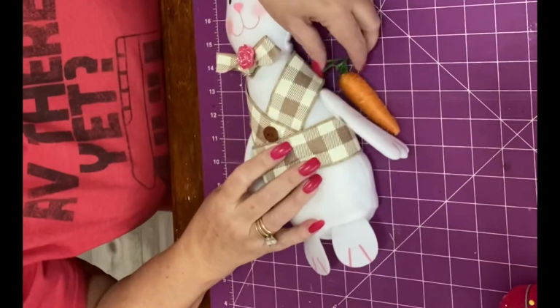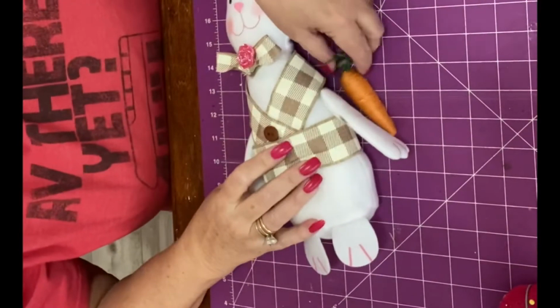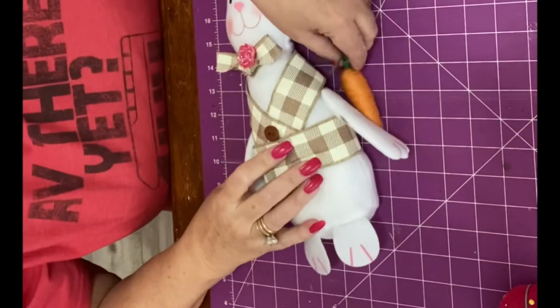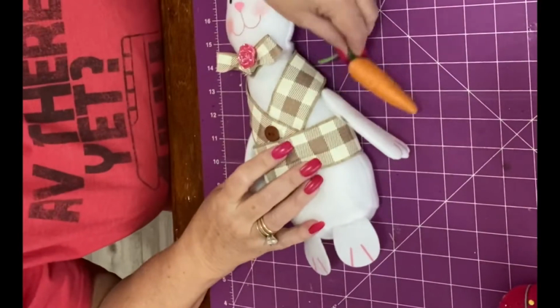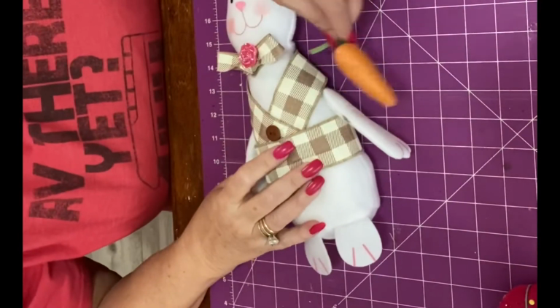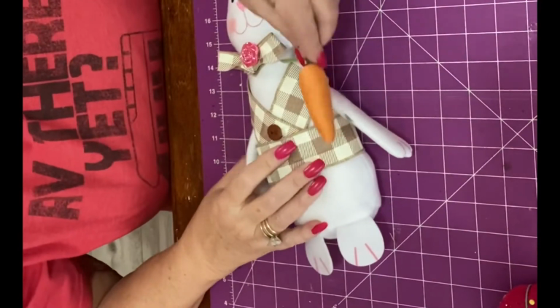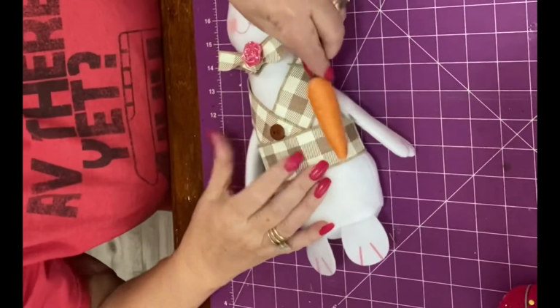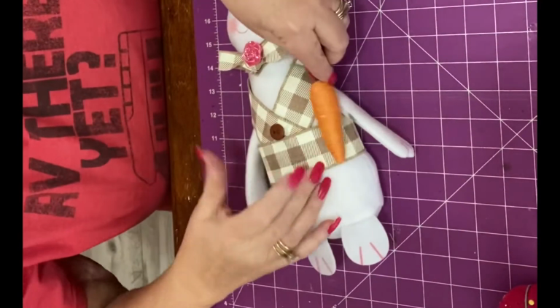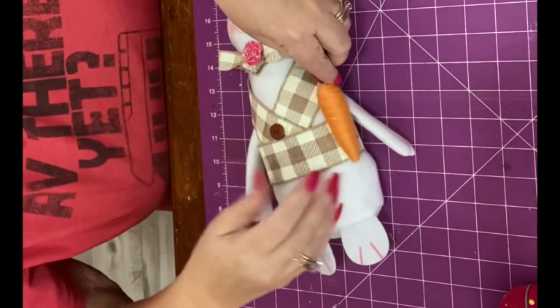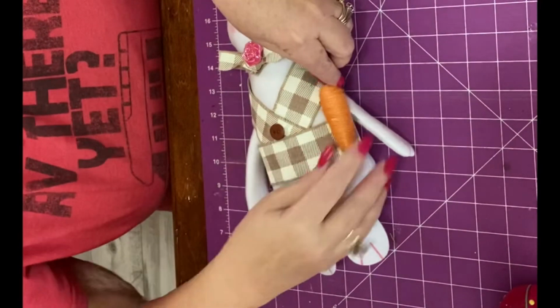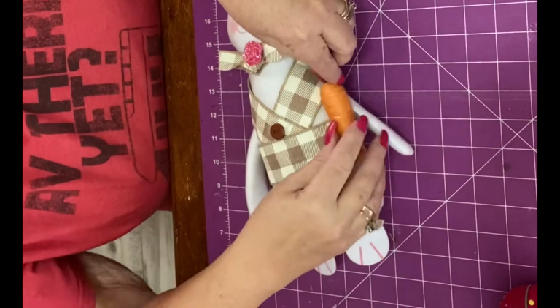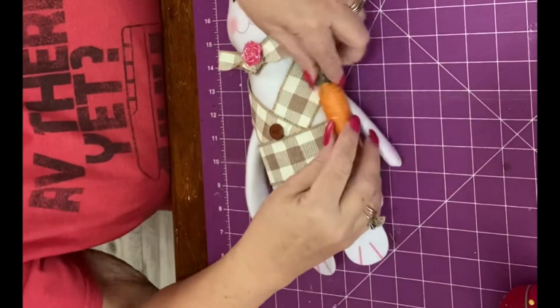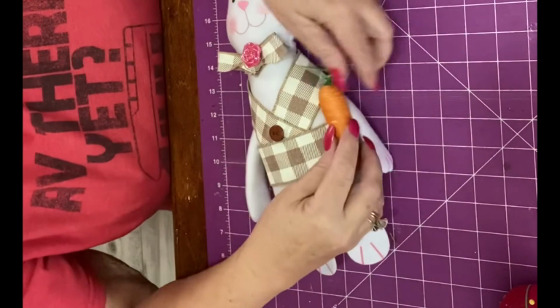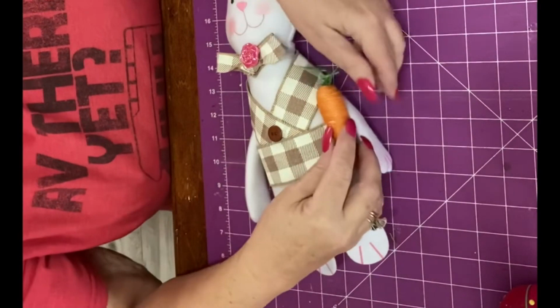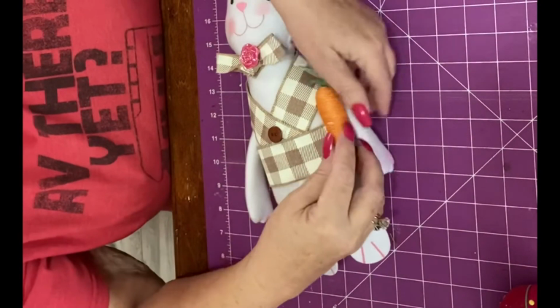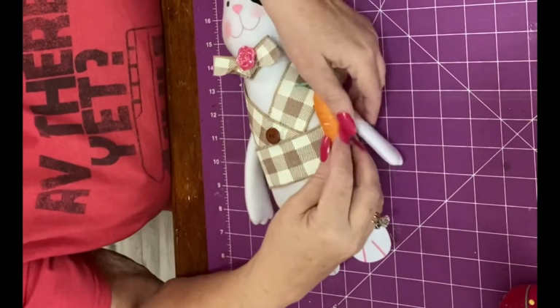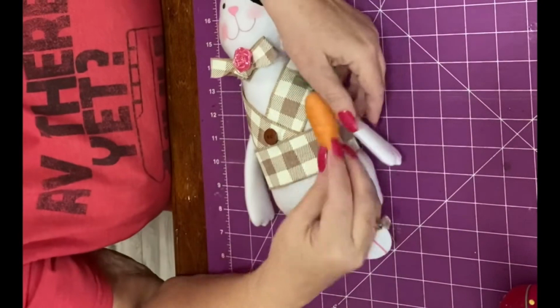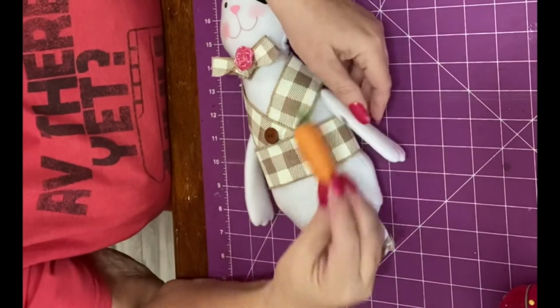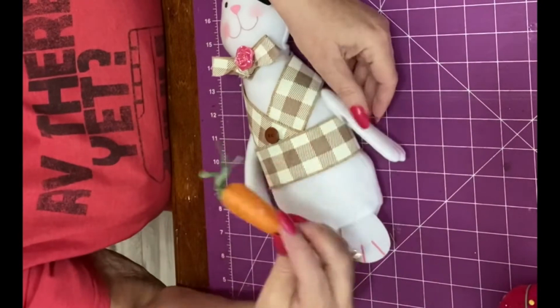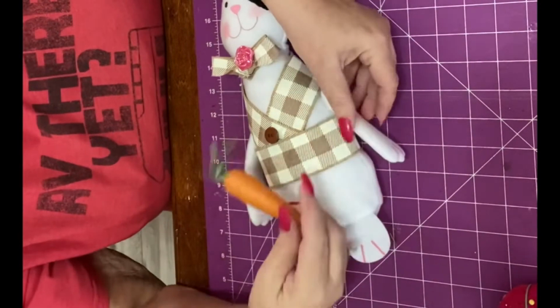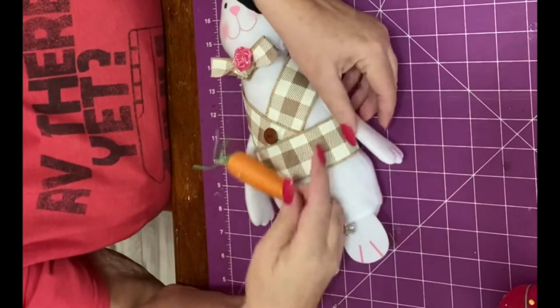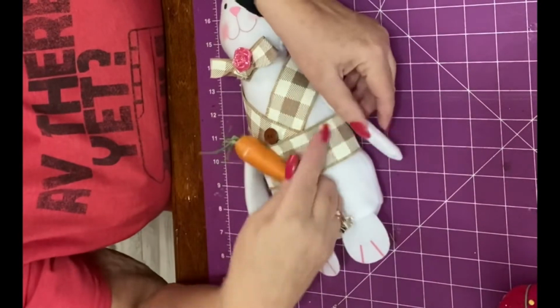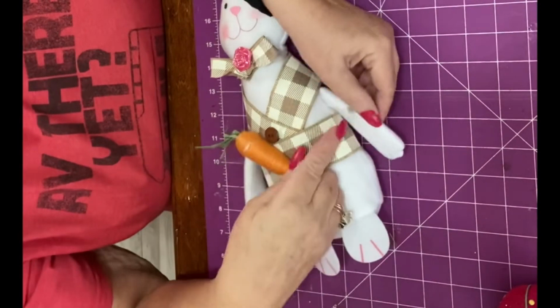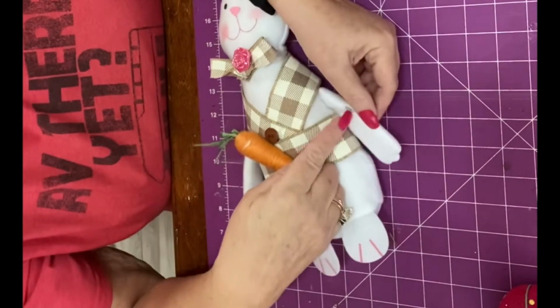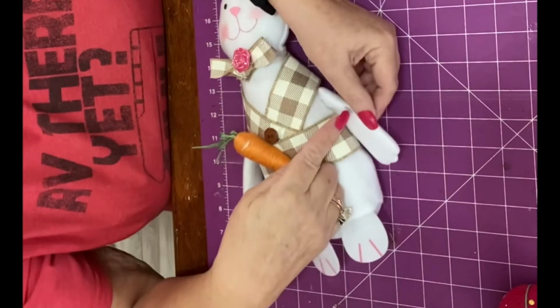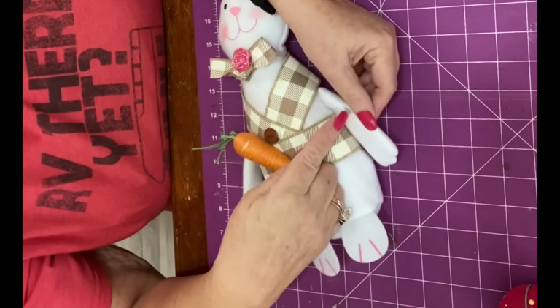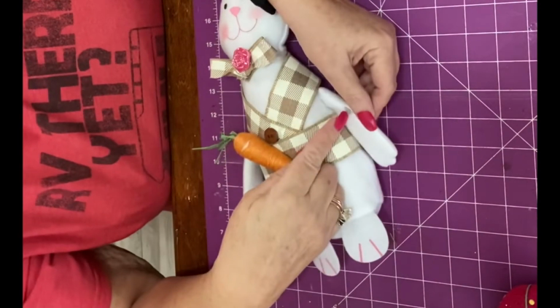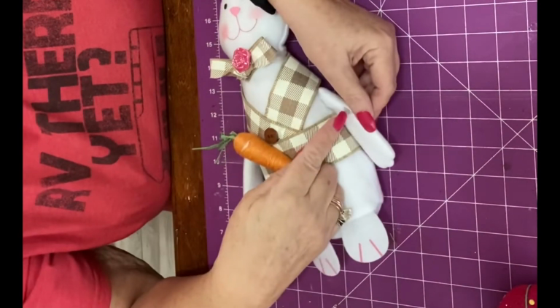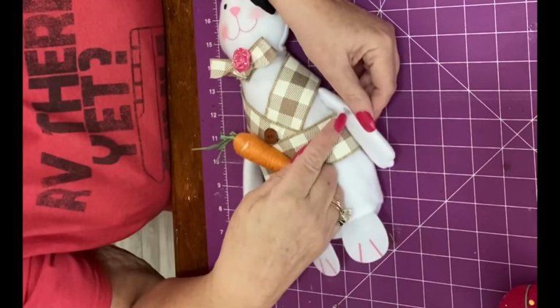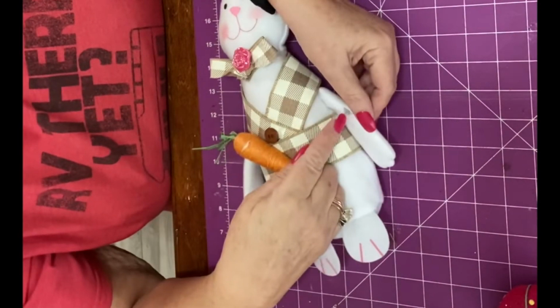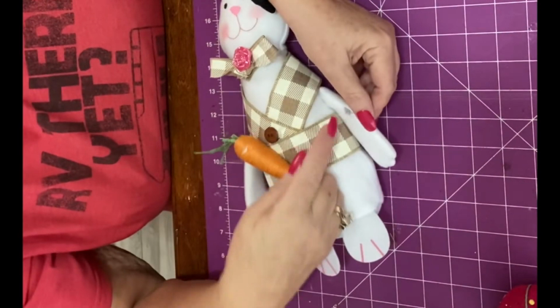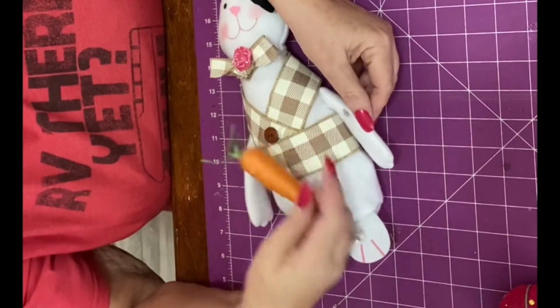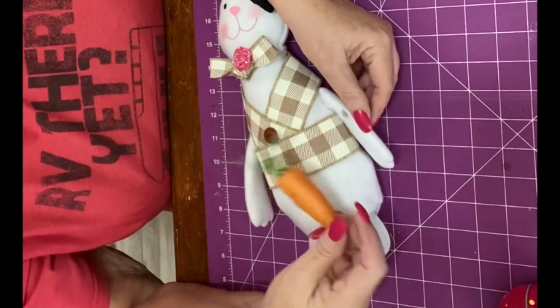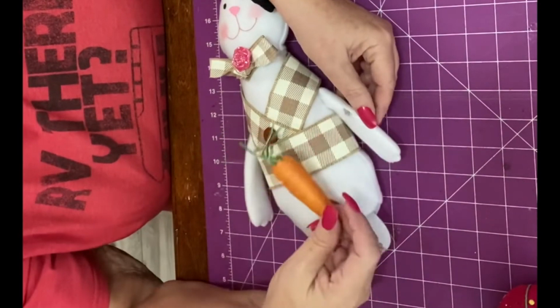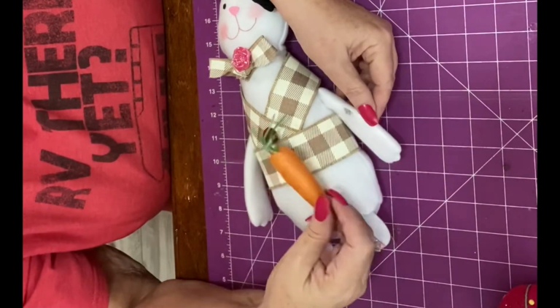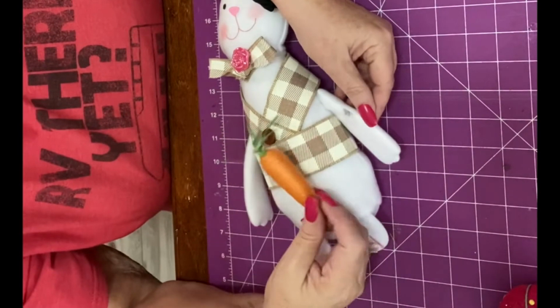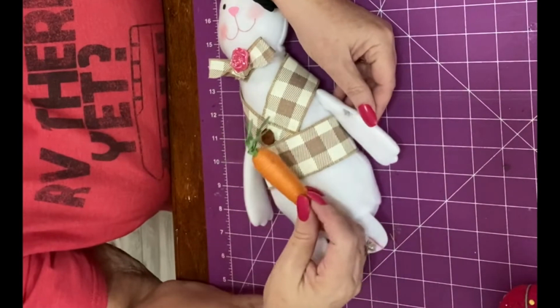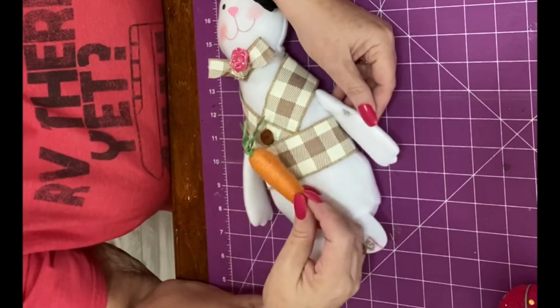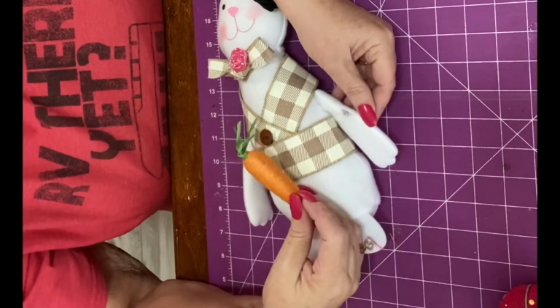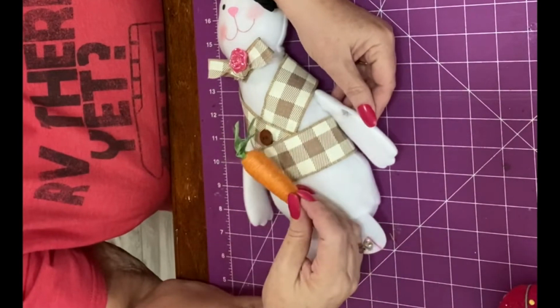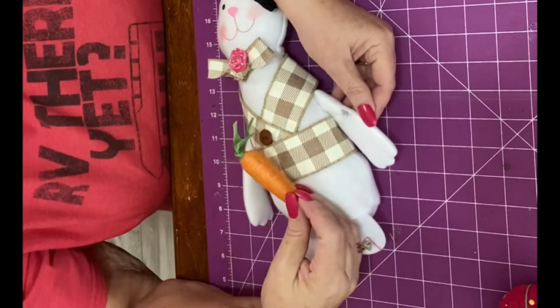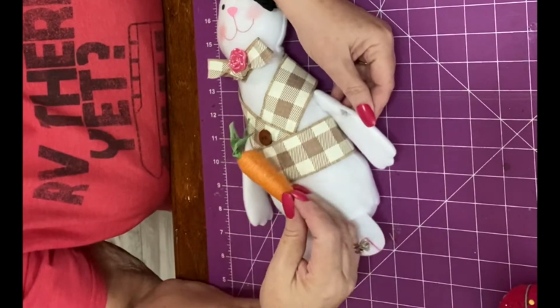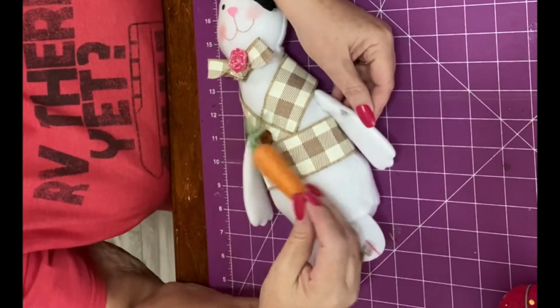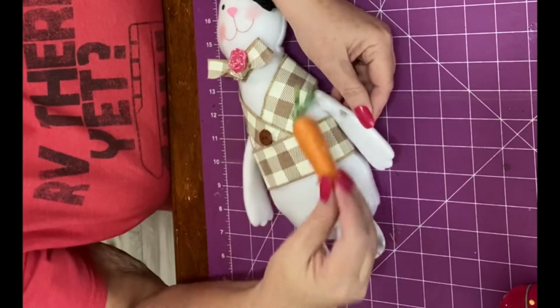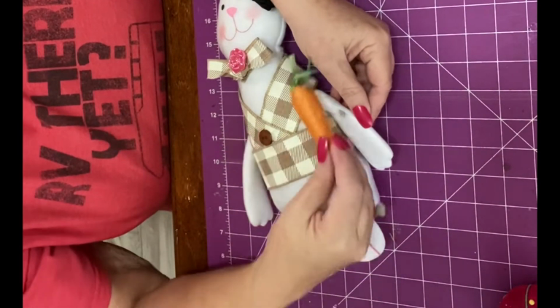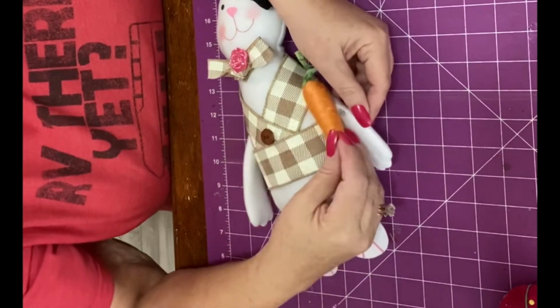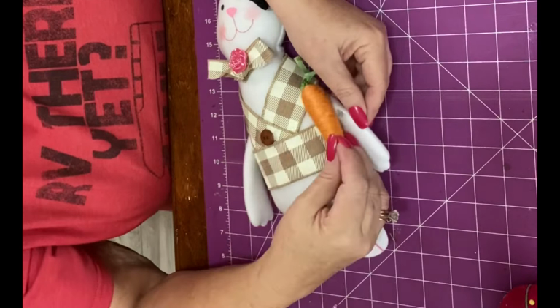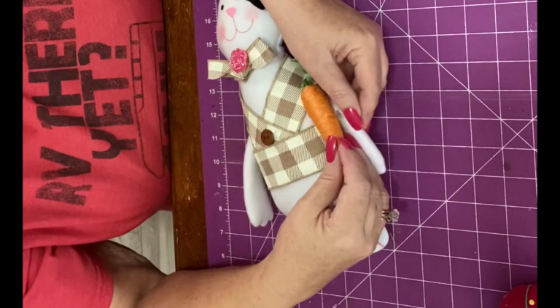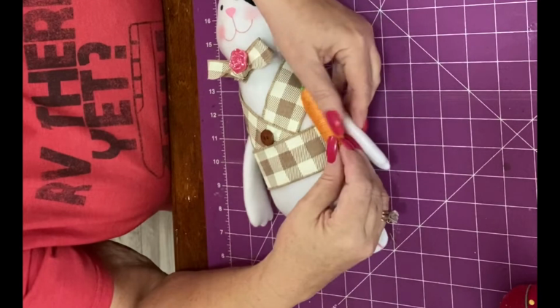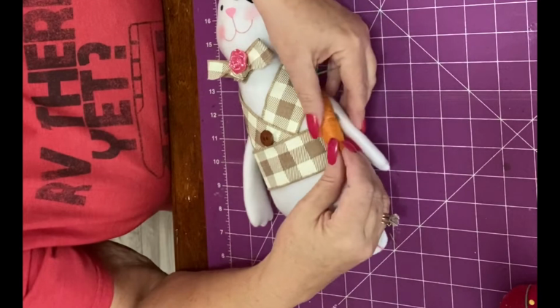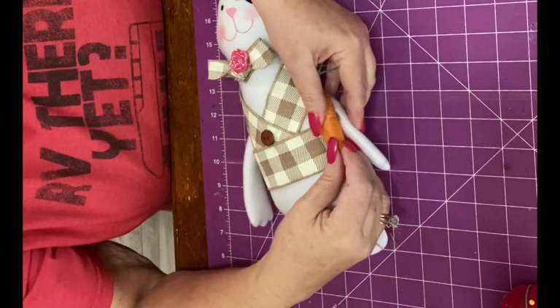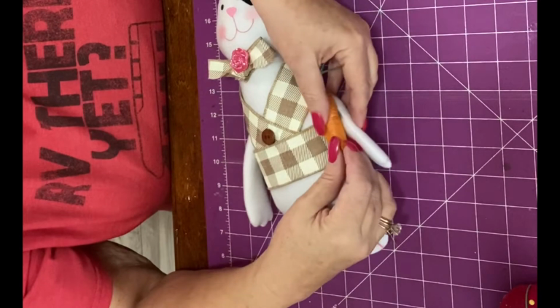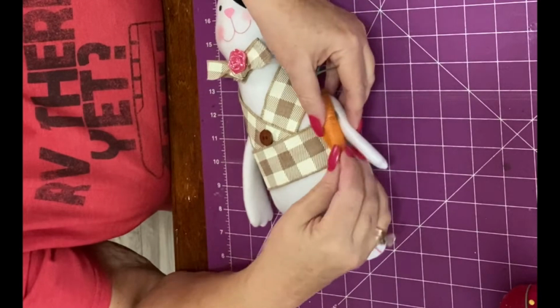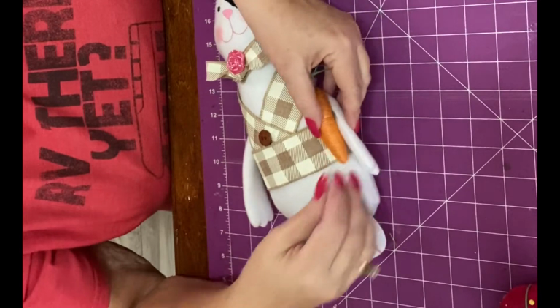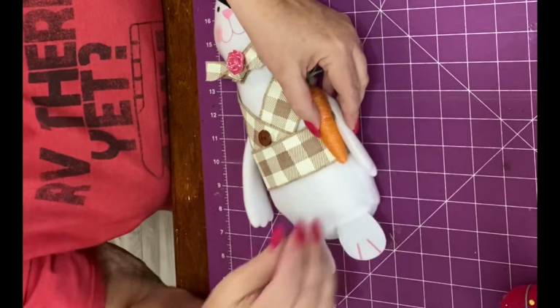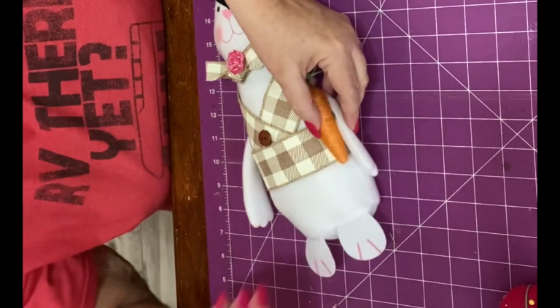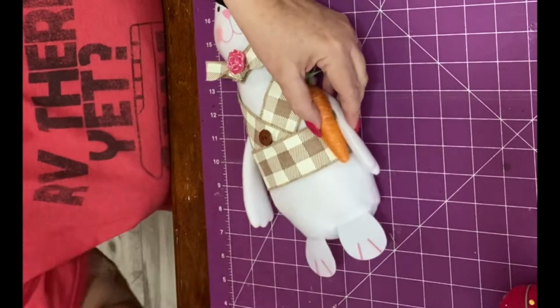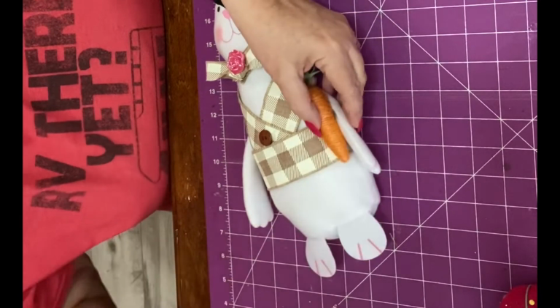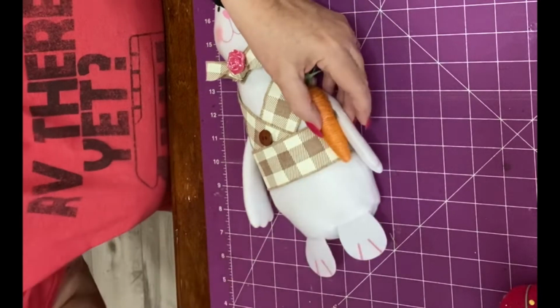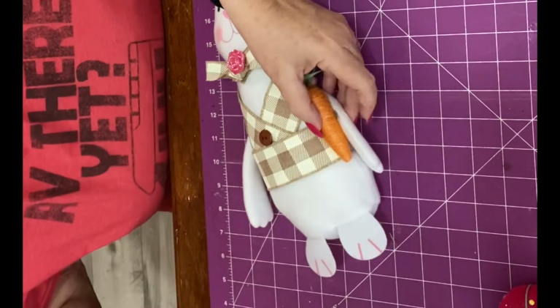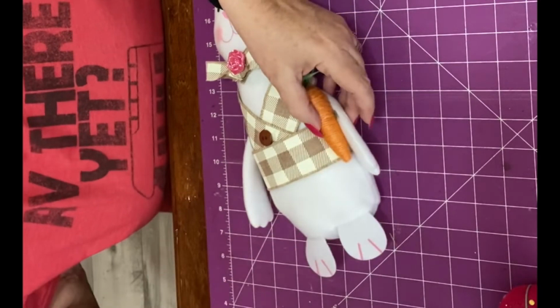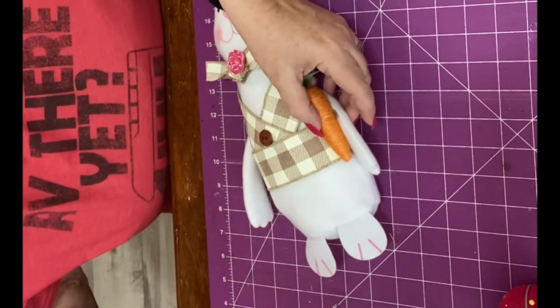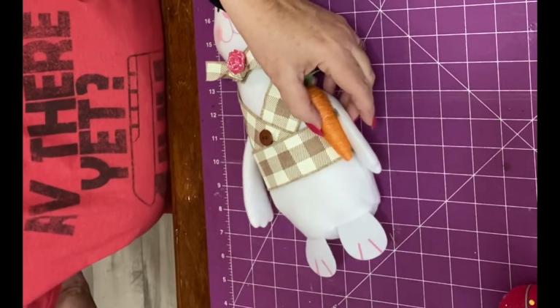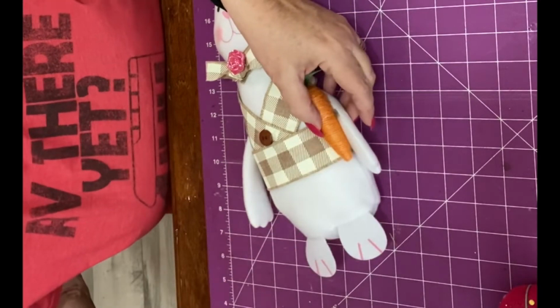I'm going to put his little carrot here. He's got a little black spot right there, so I'm going to put that carrot right there.